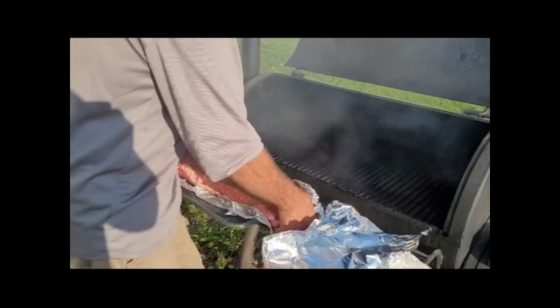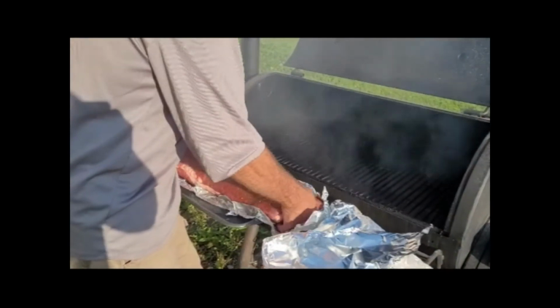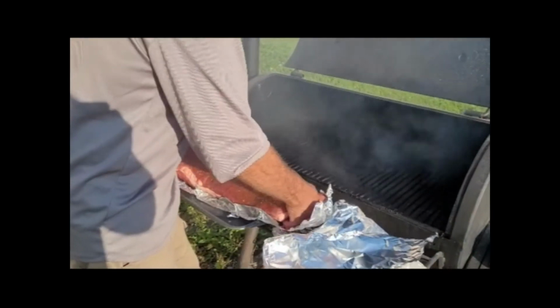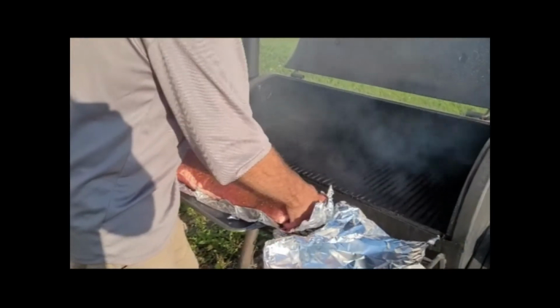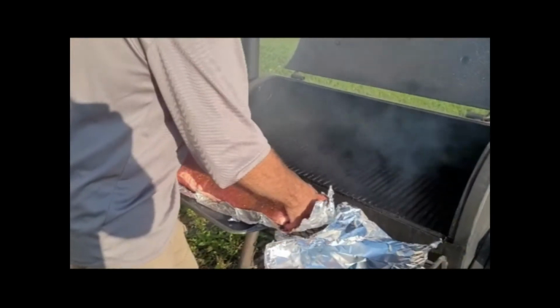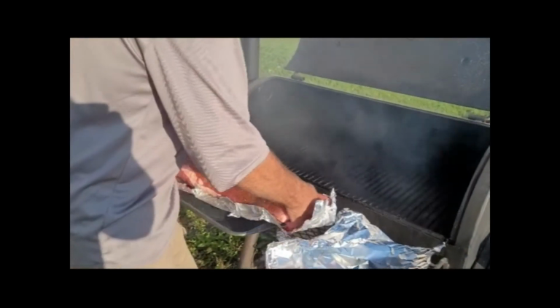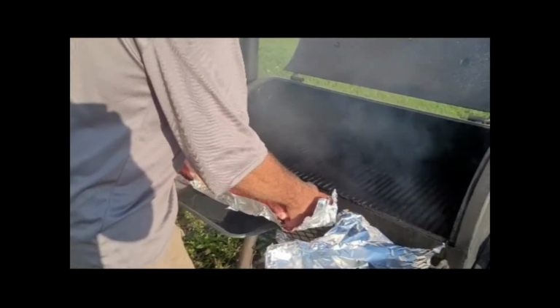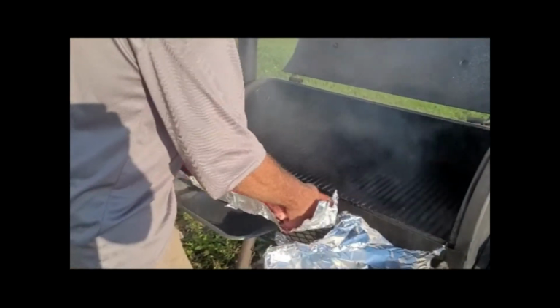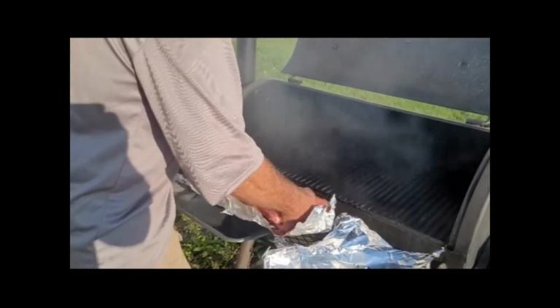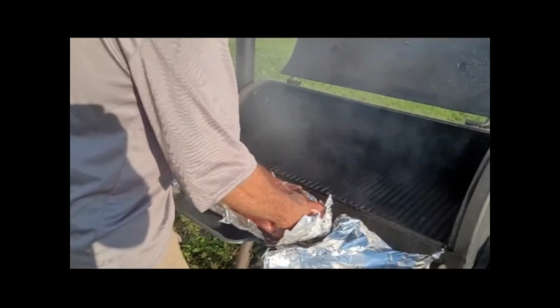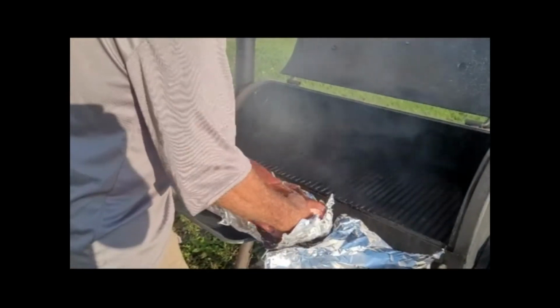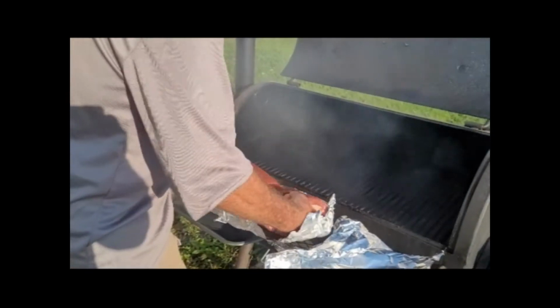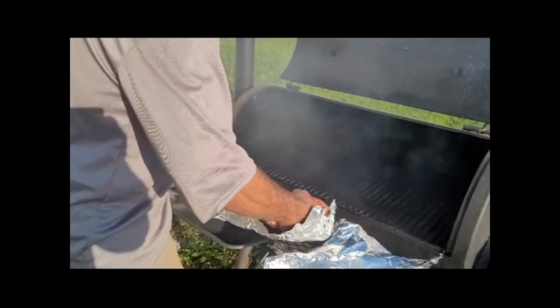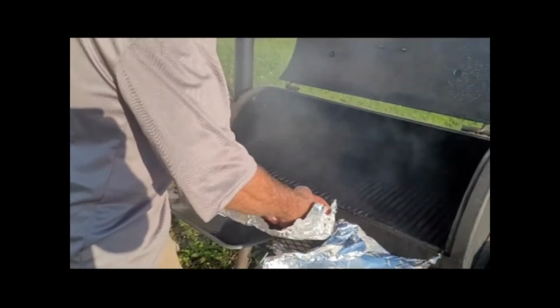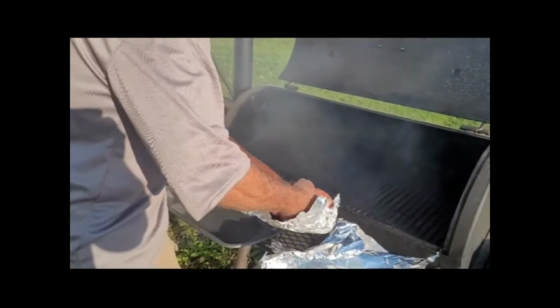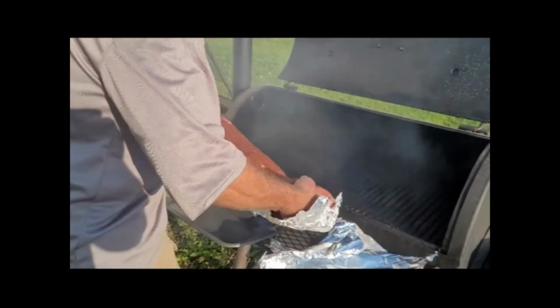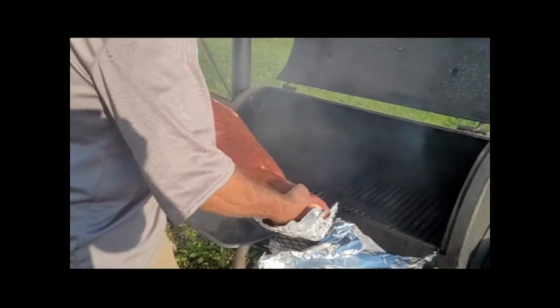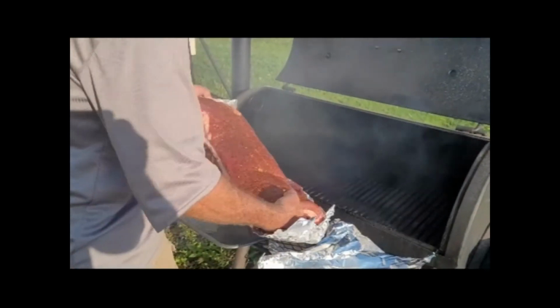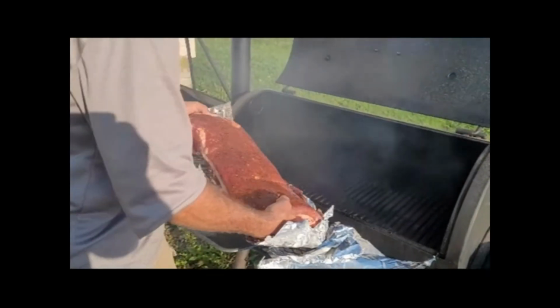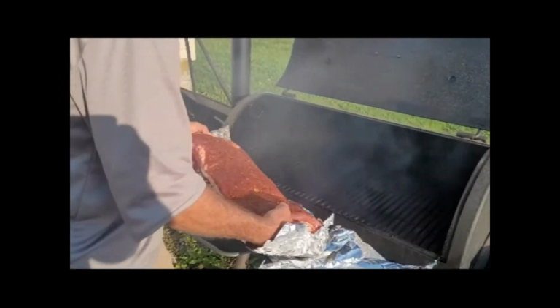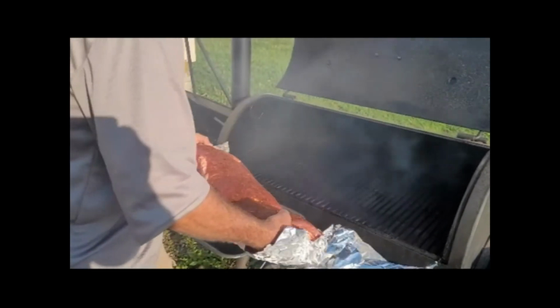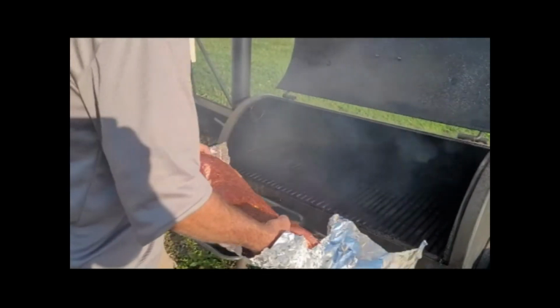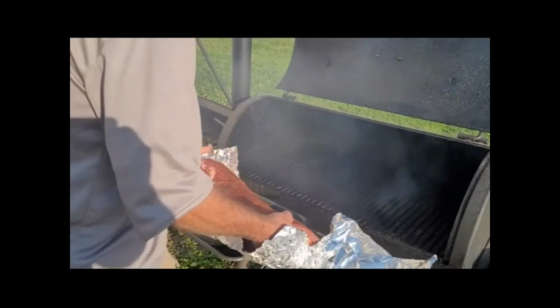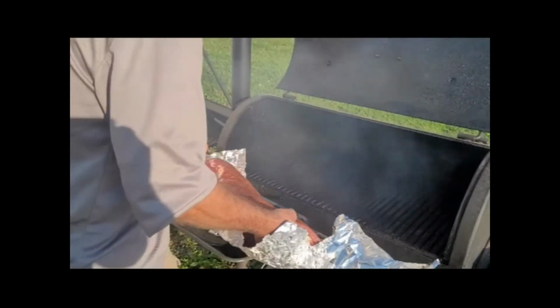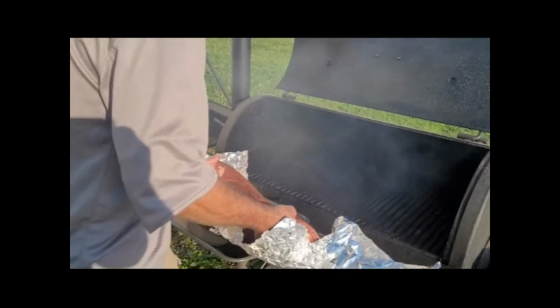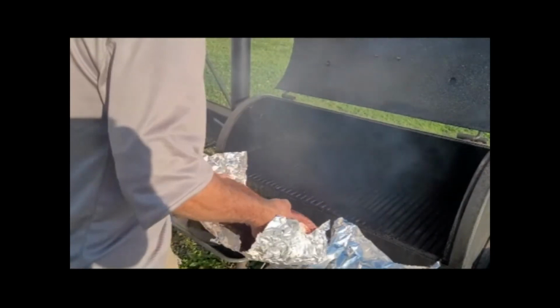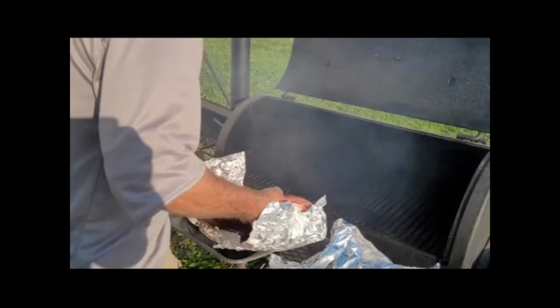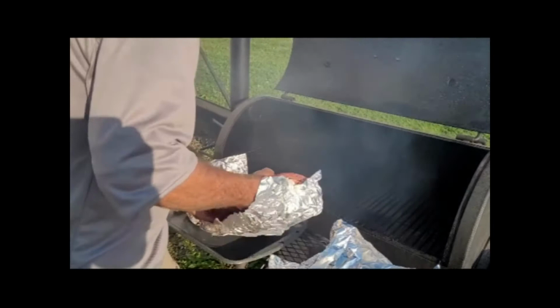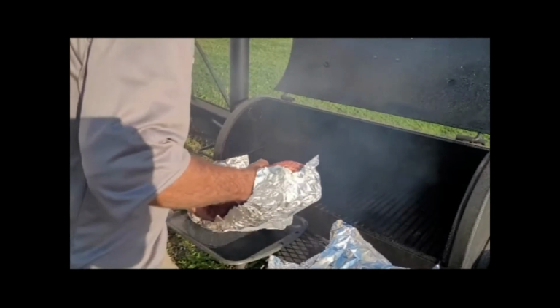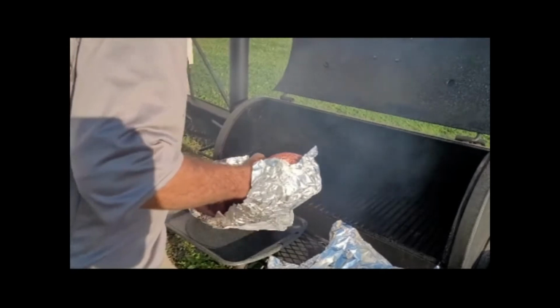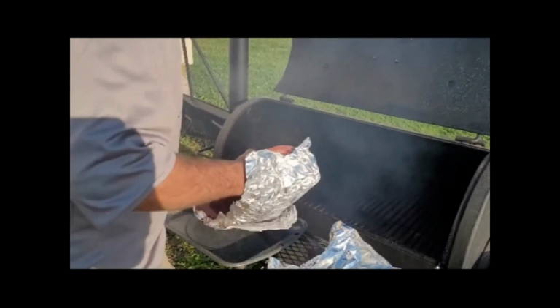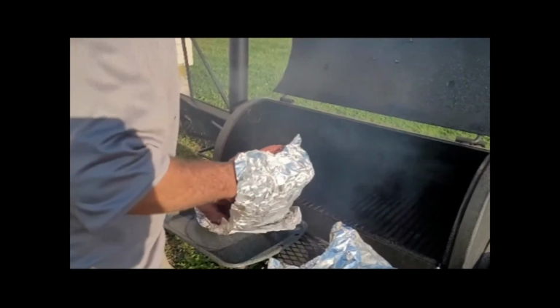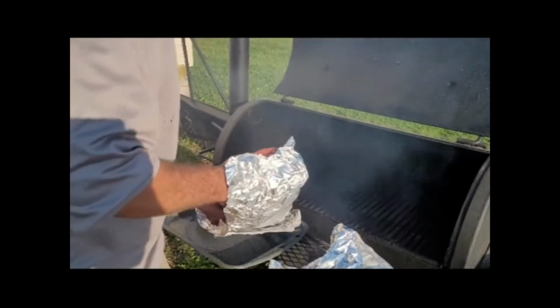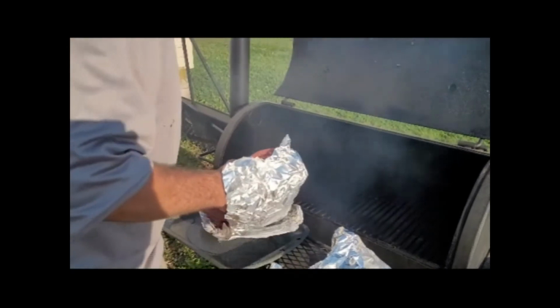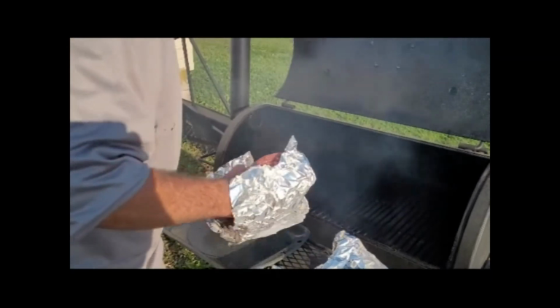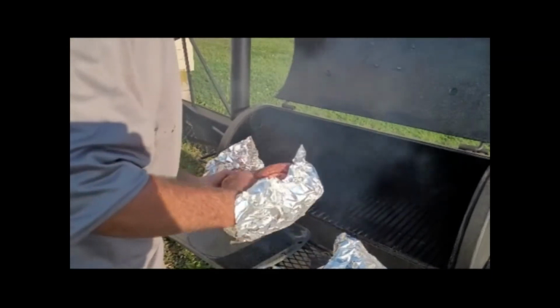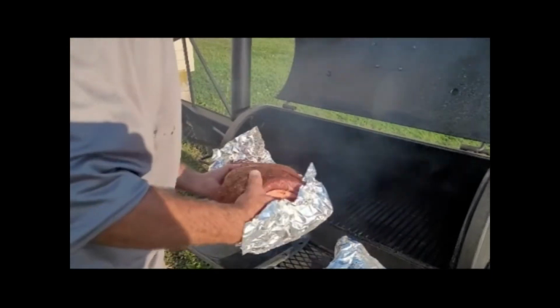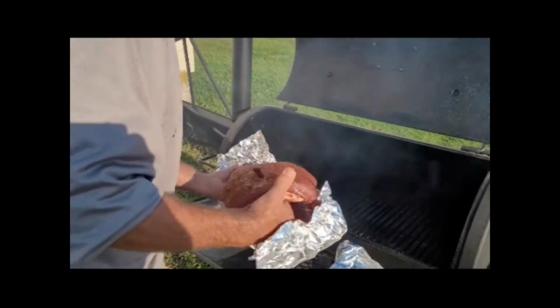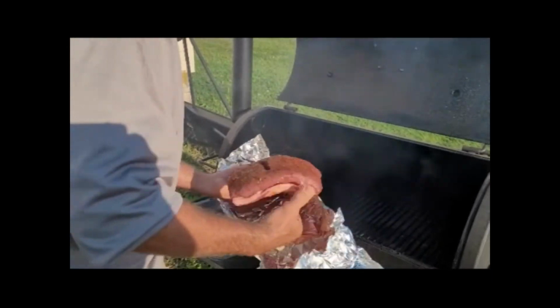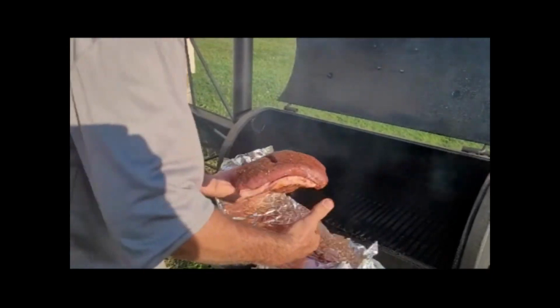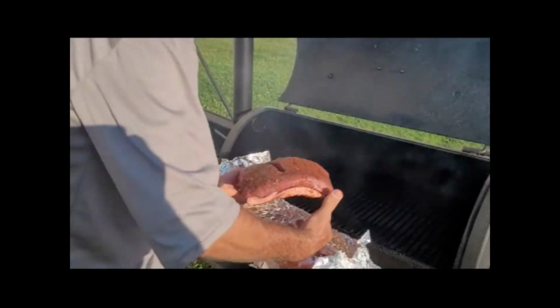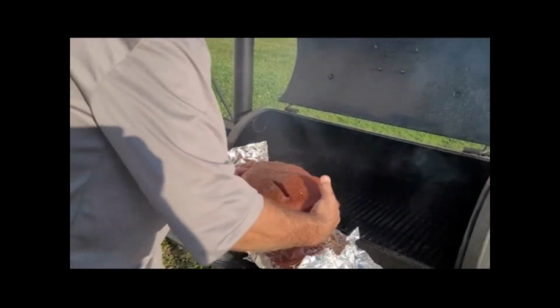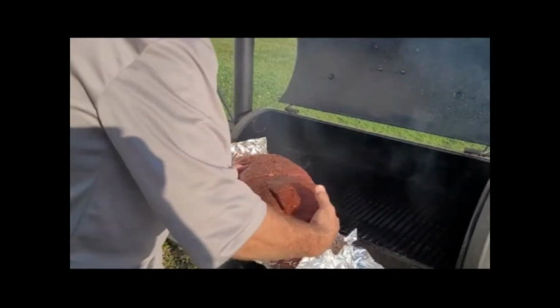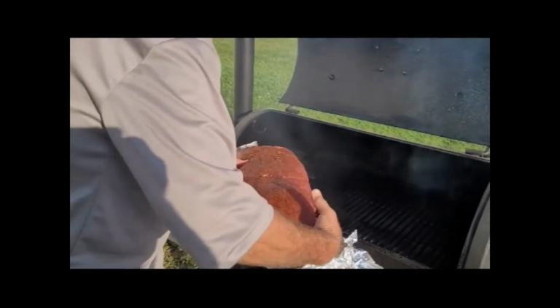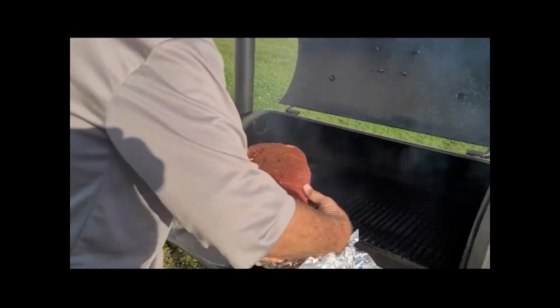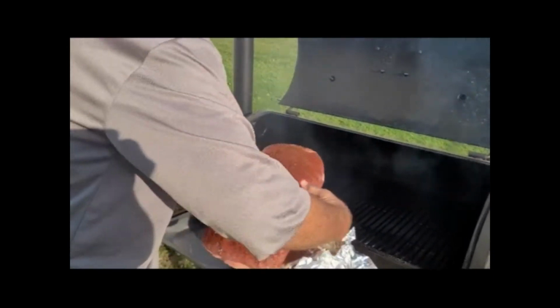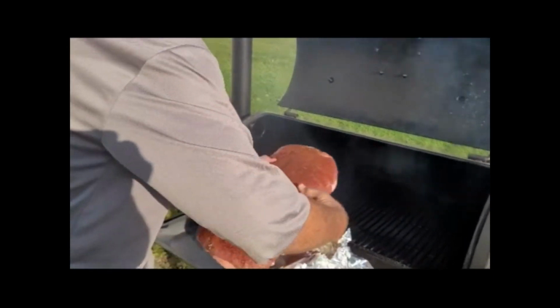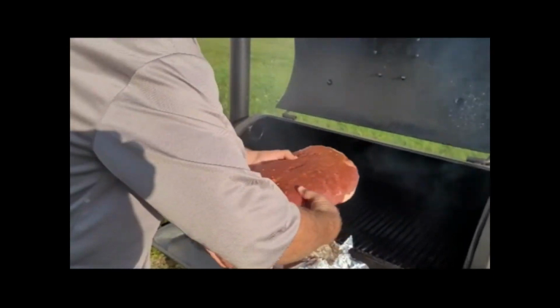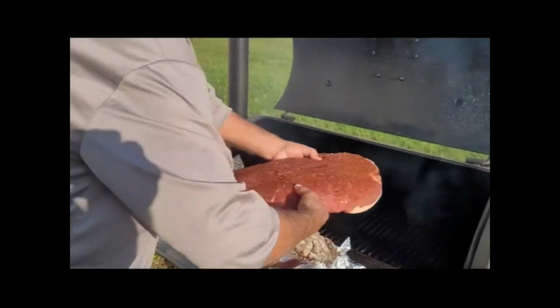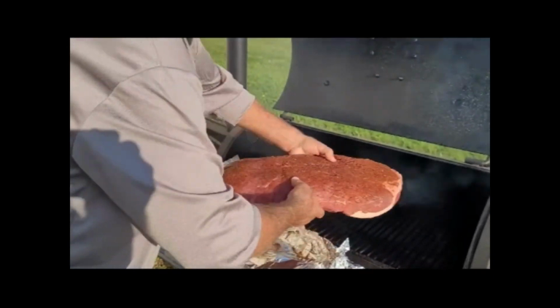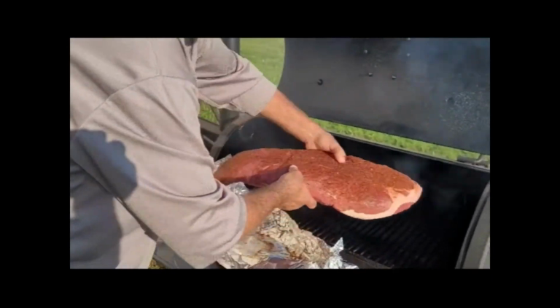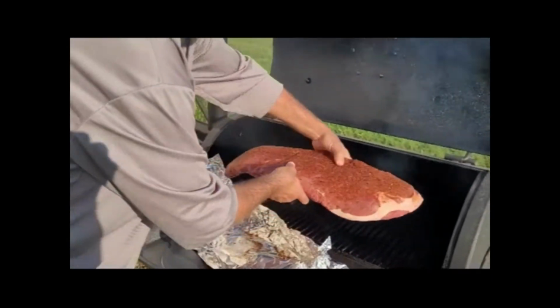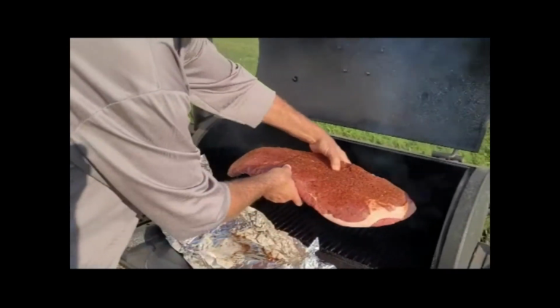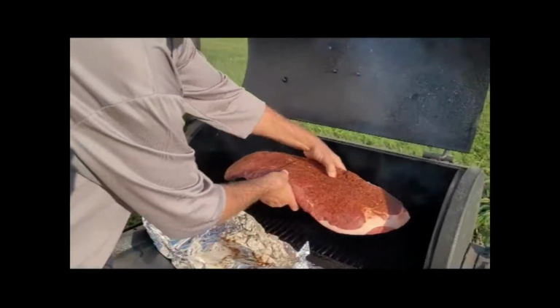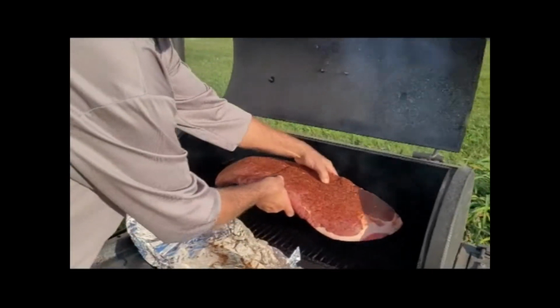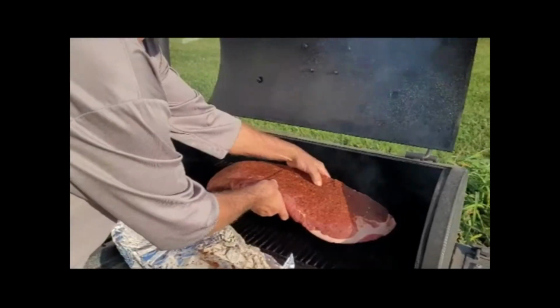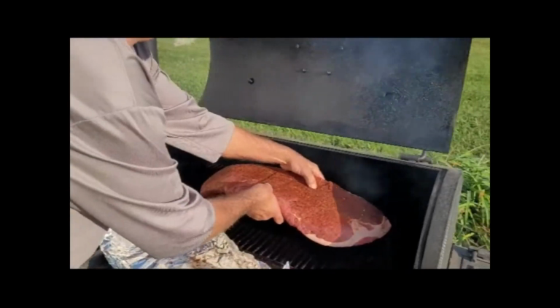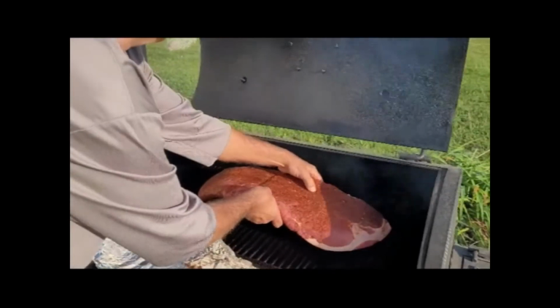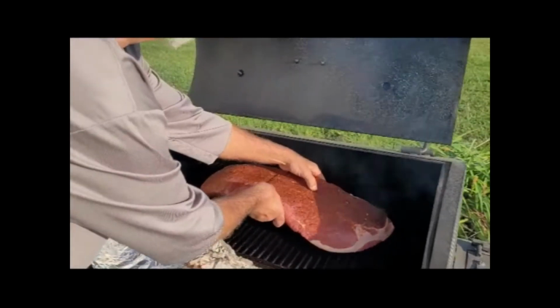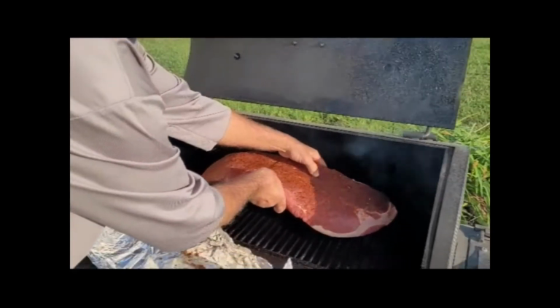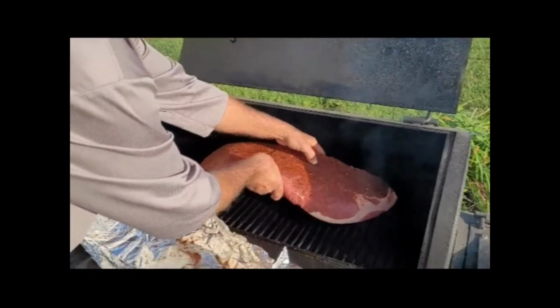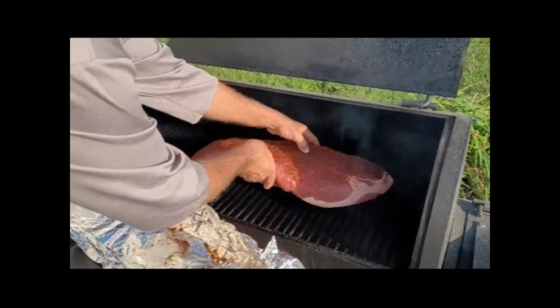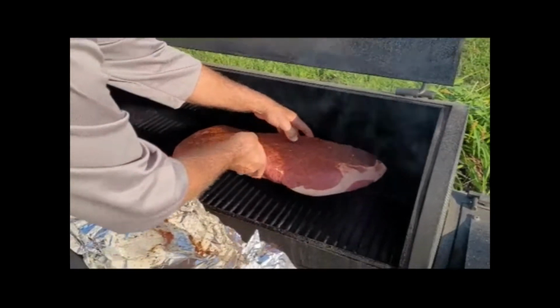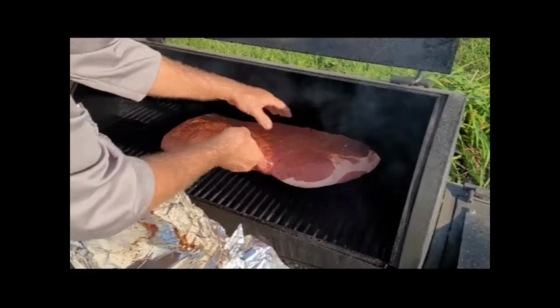Going for about a 10 hour smoke. We're going to see what happens.